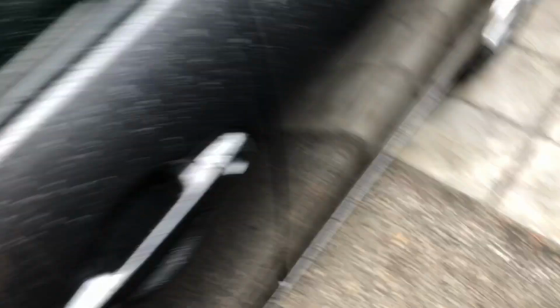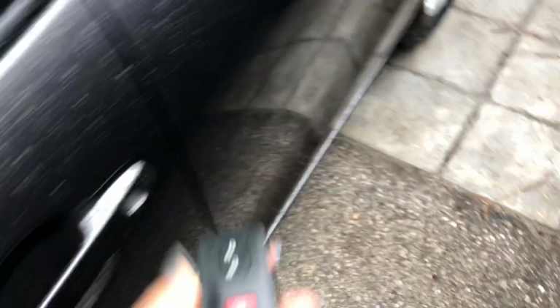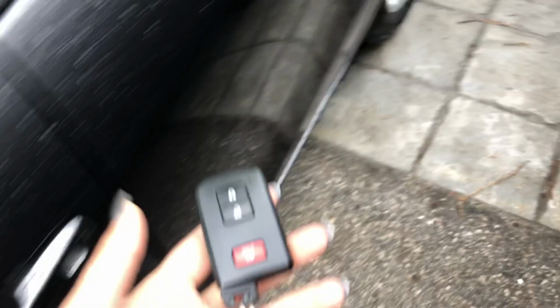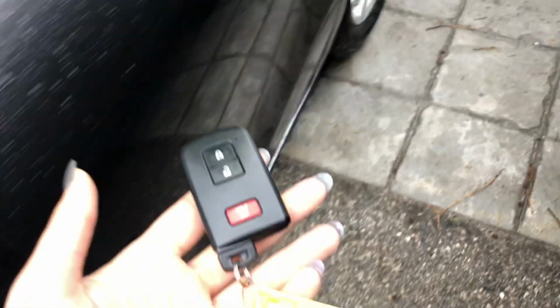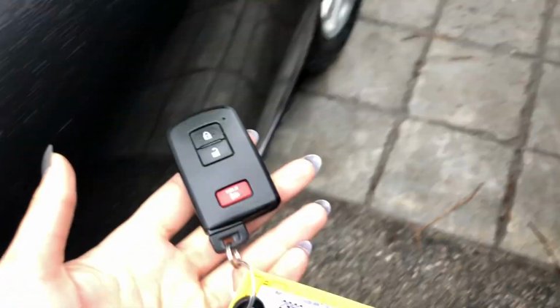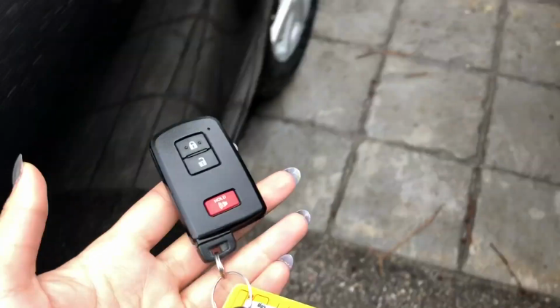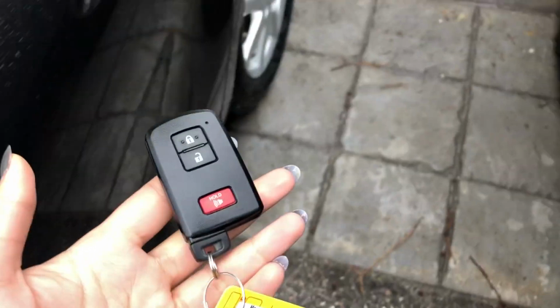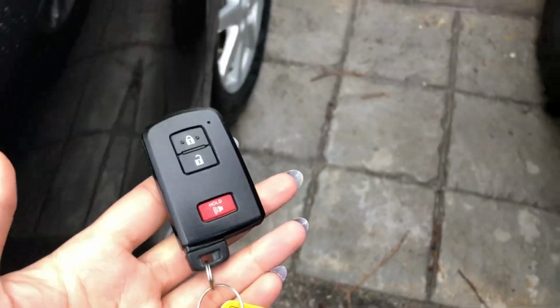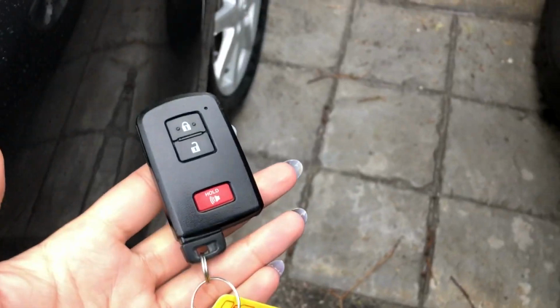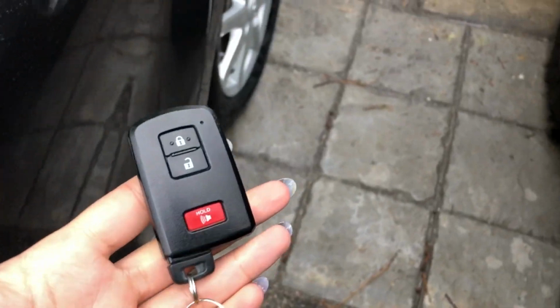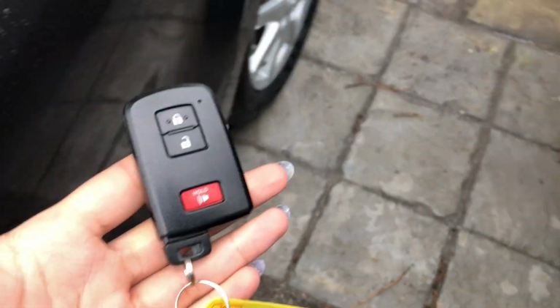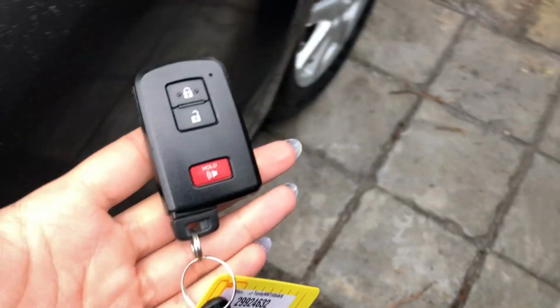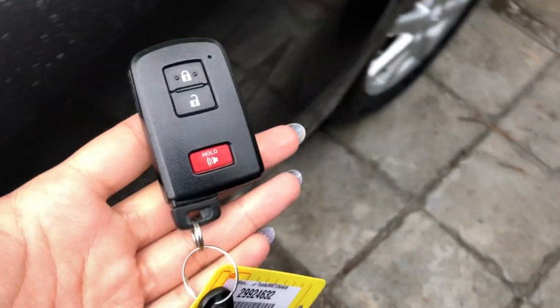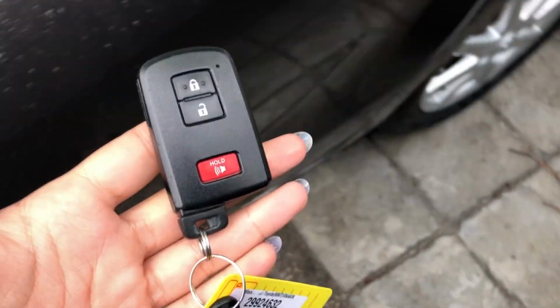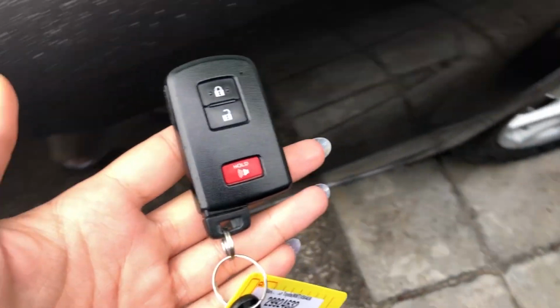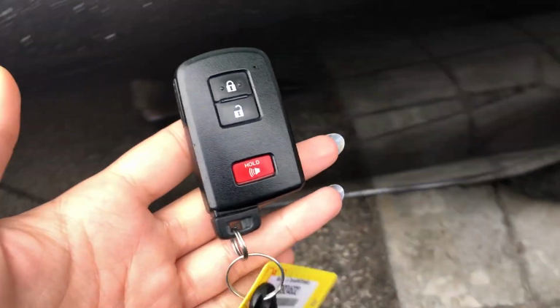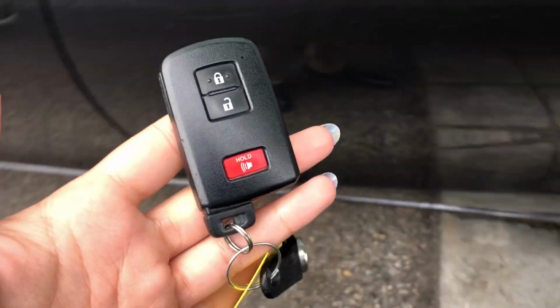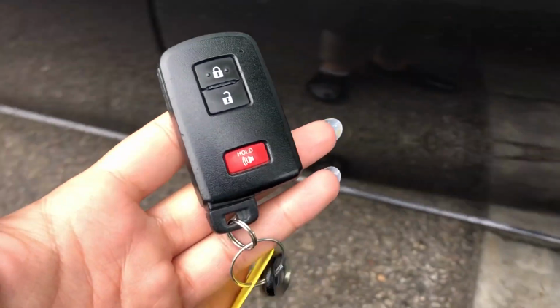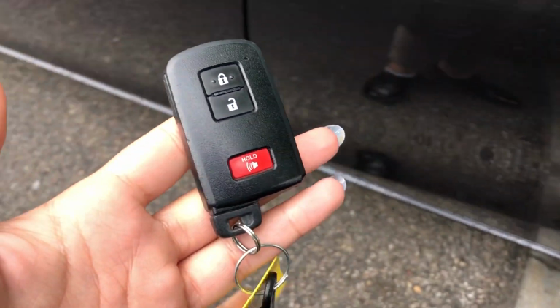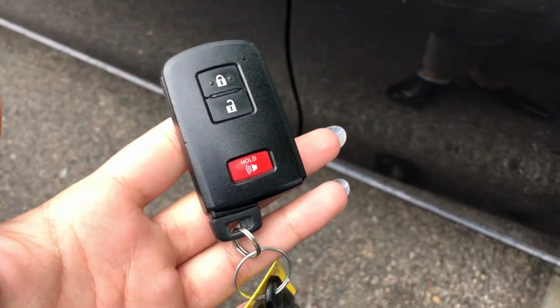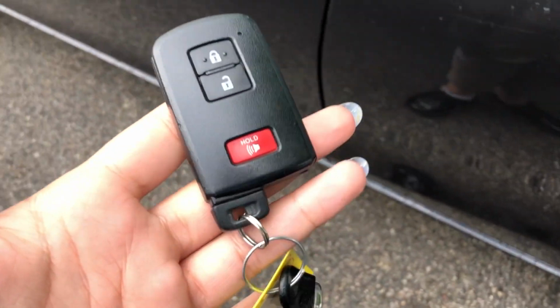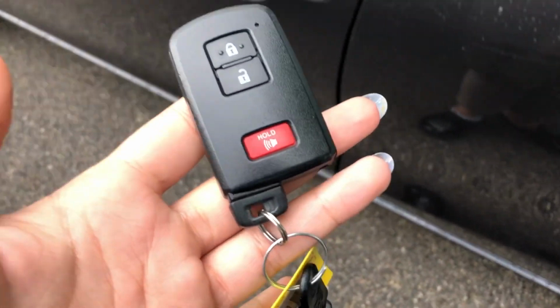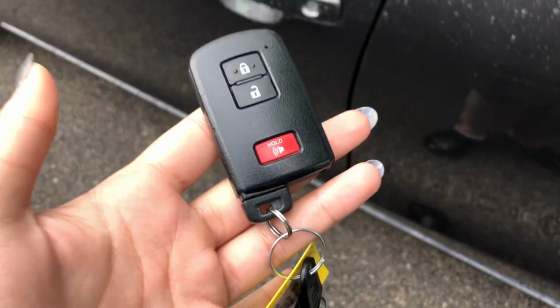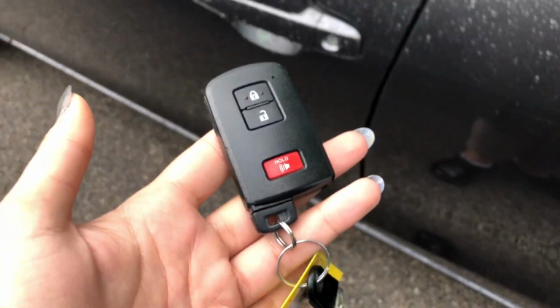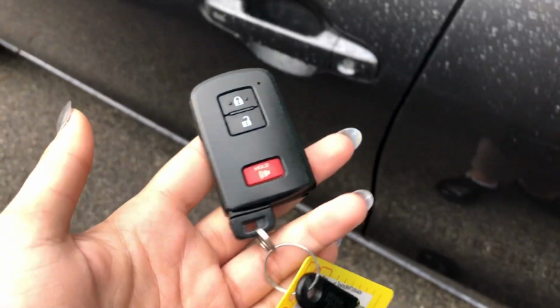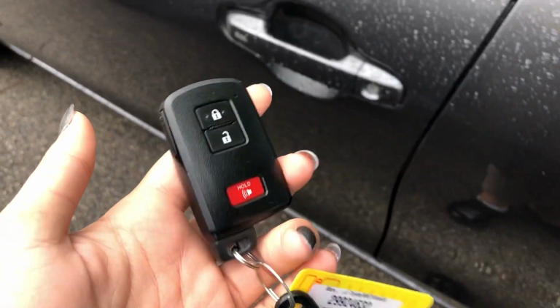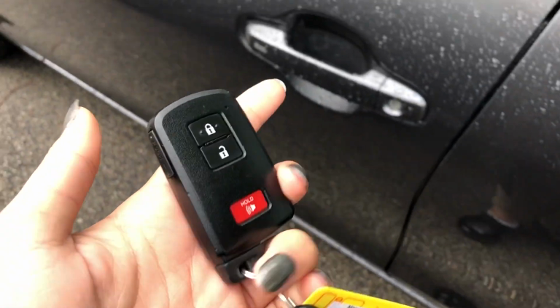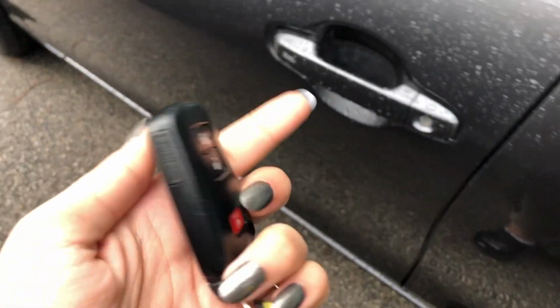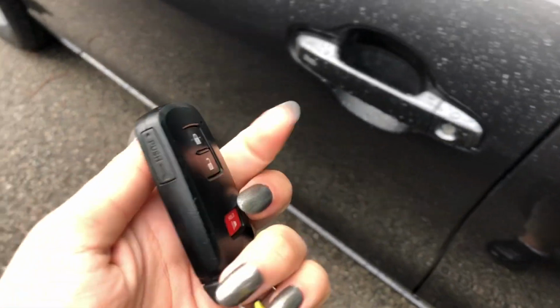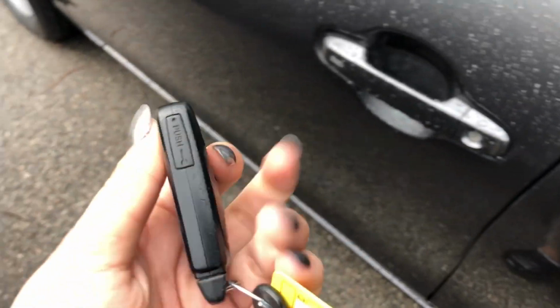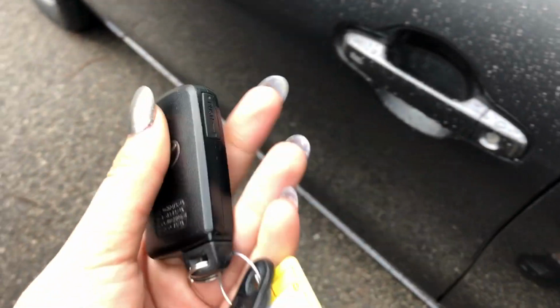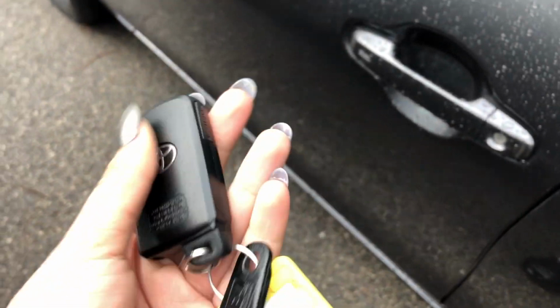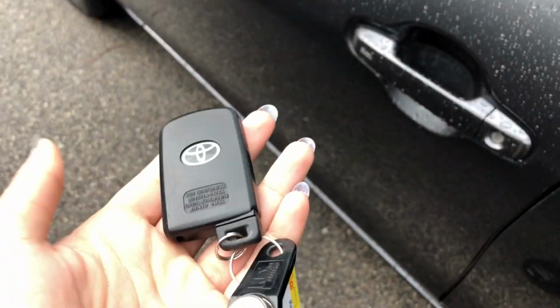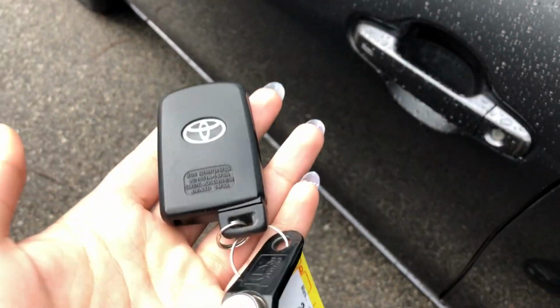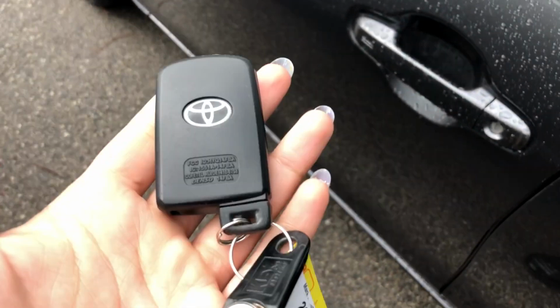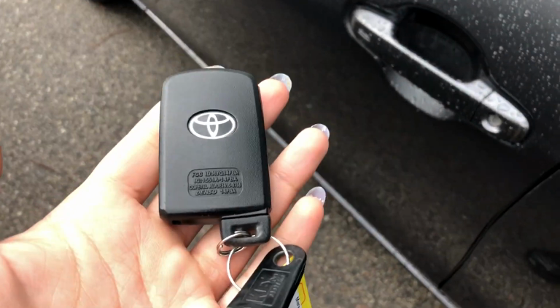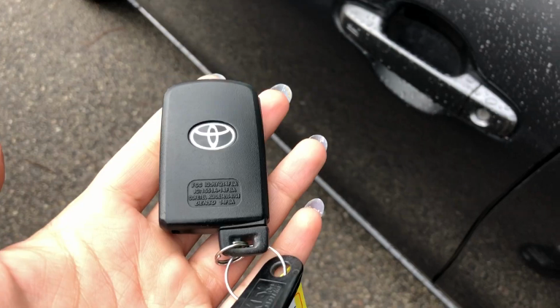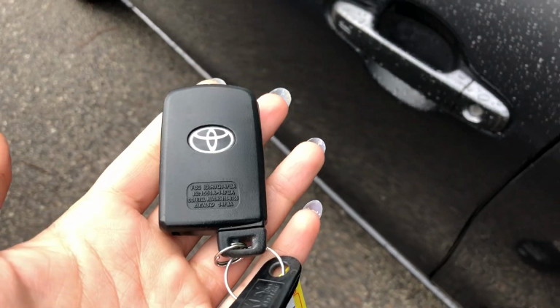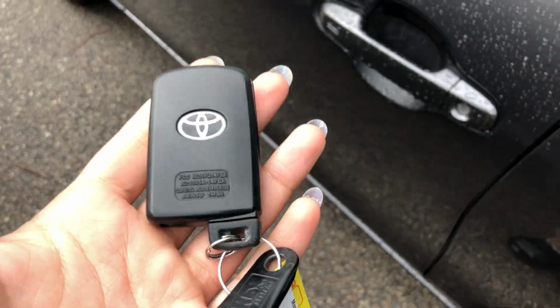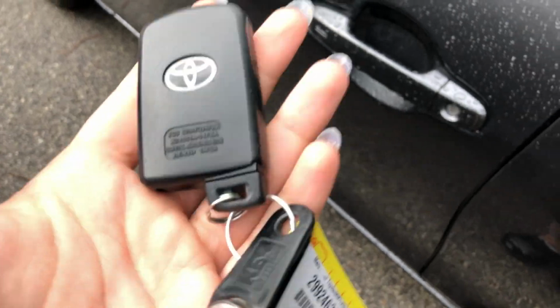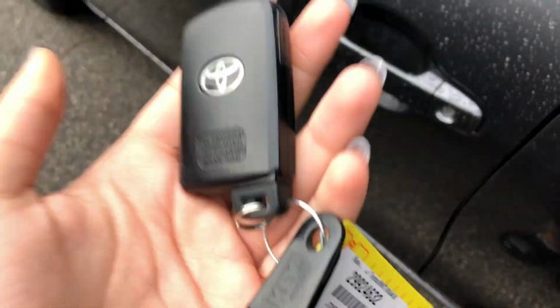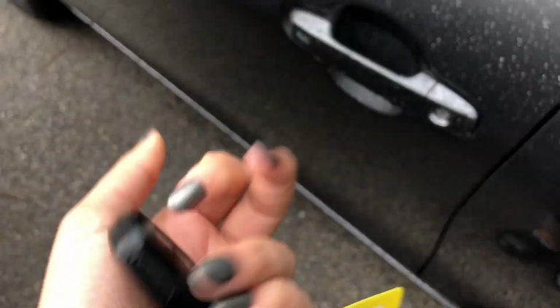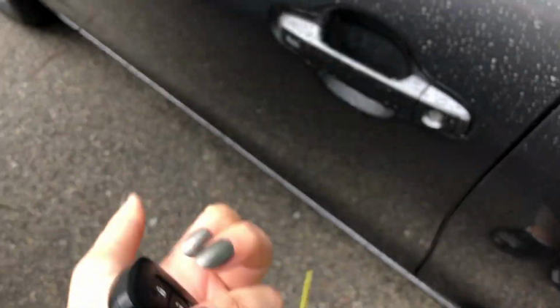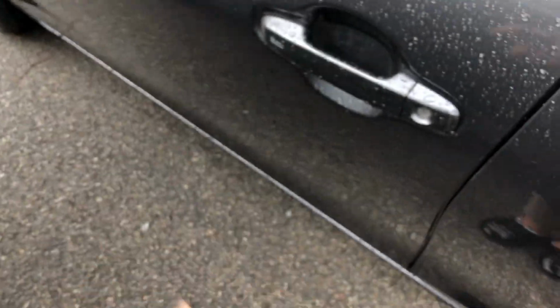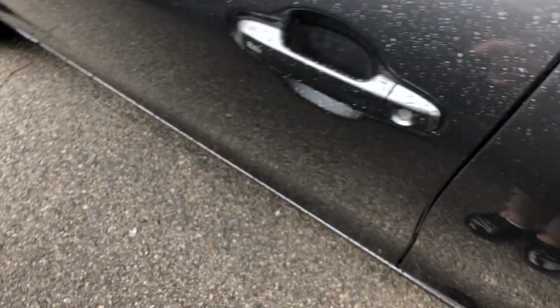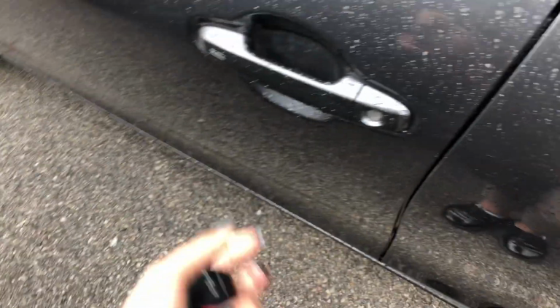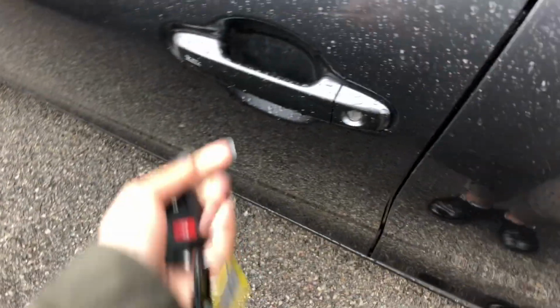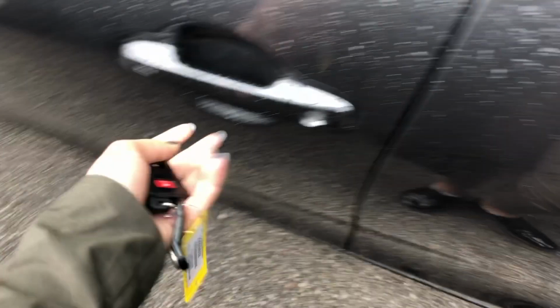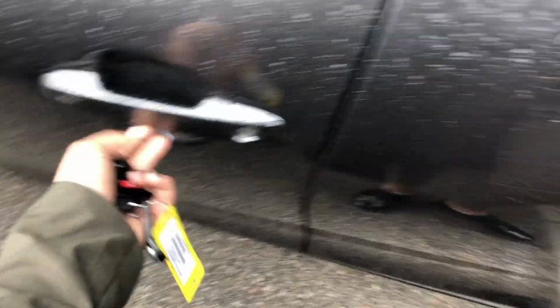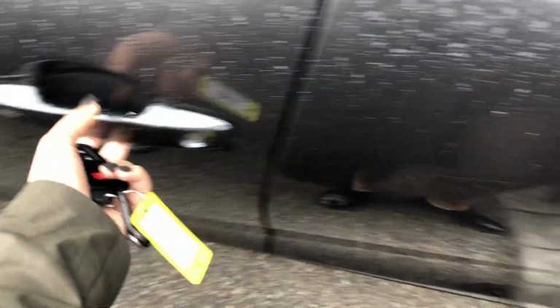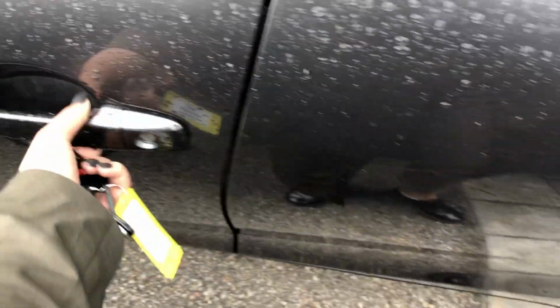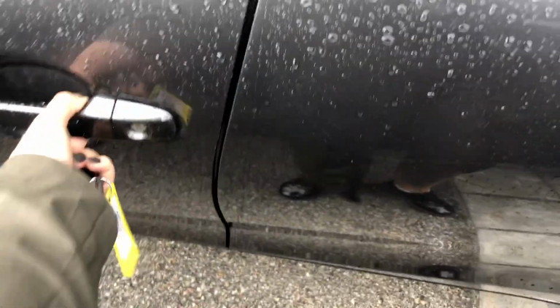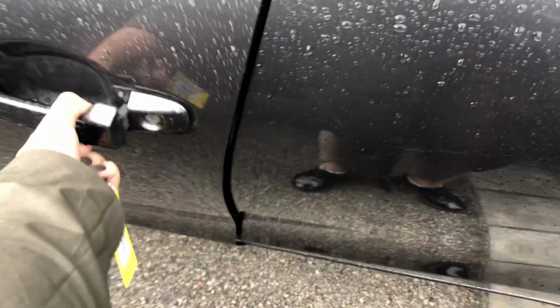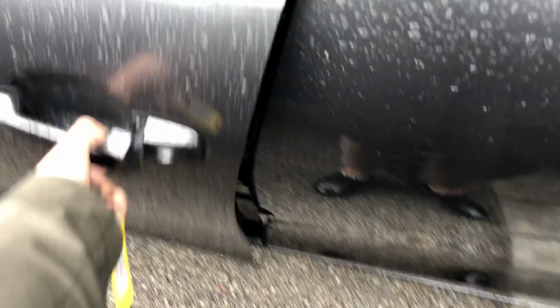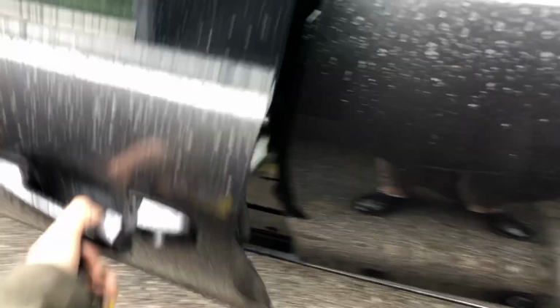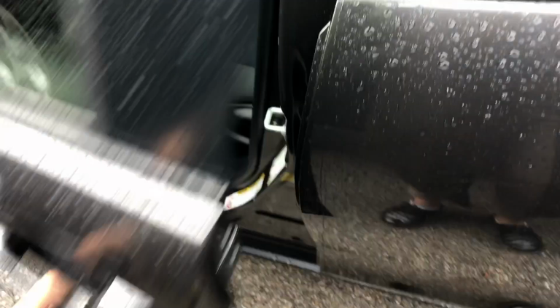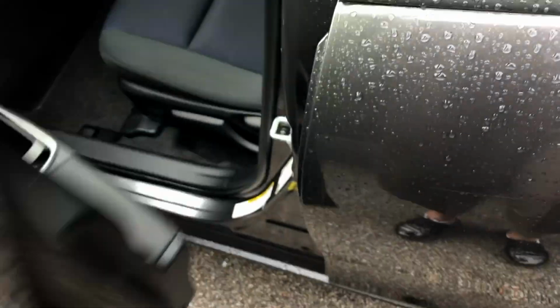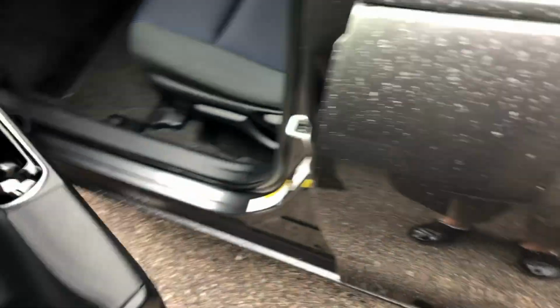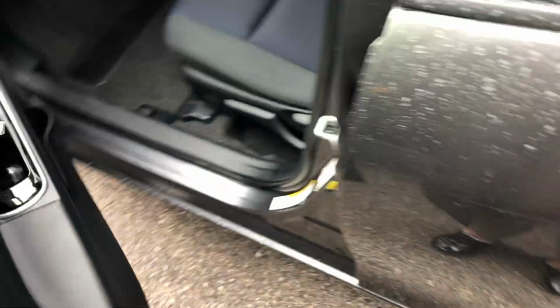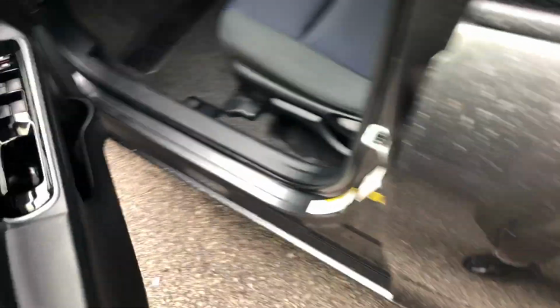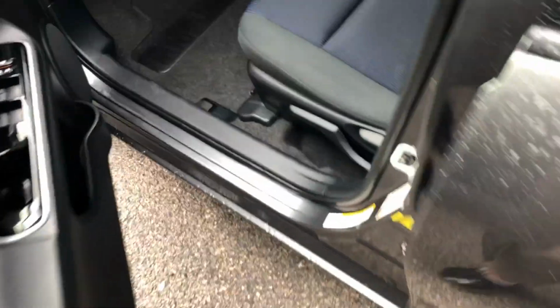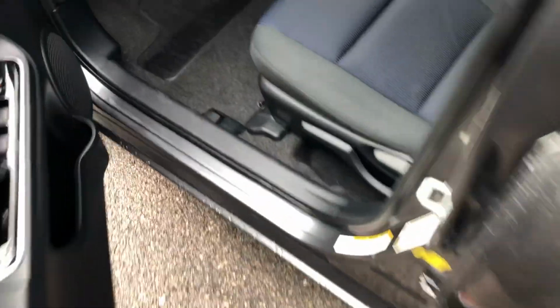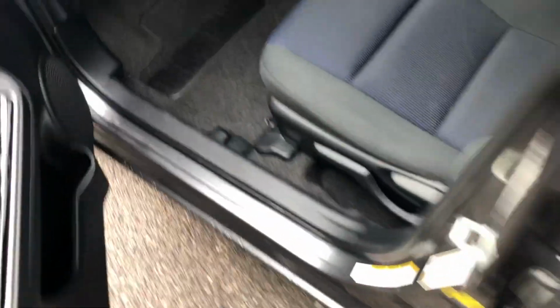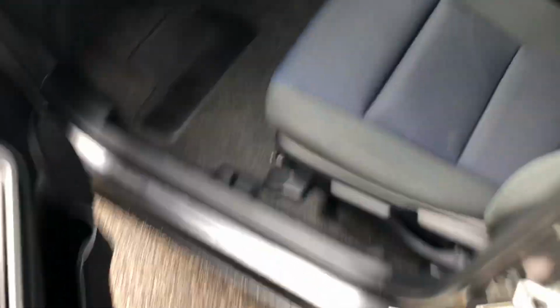Starting off with the key fob, this is what it will look like. You've got a smart key system, so to unlock and lock the vehicle you should have that somewhere on your person.